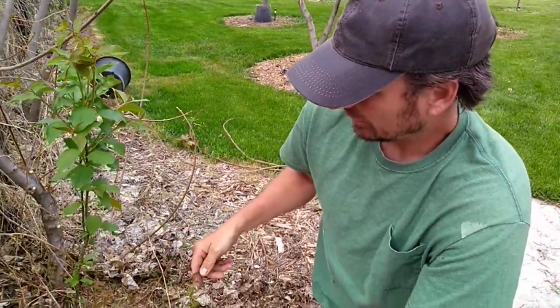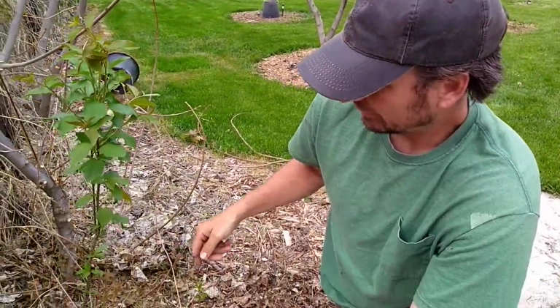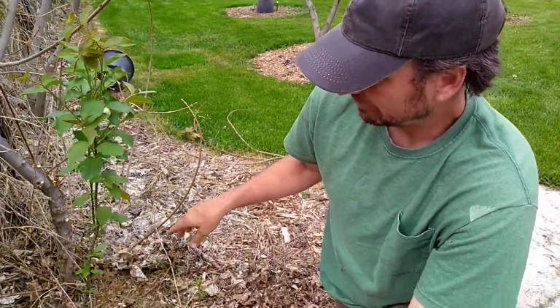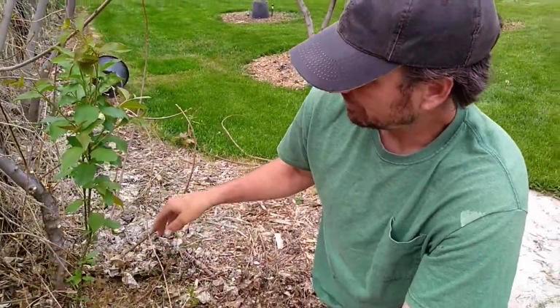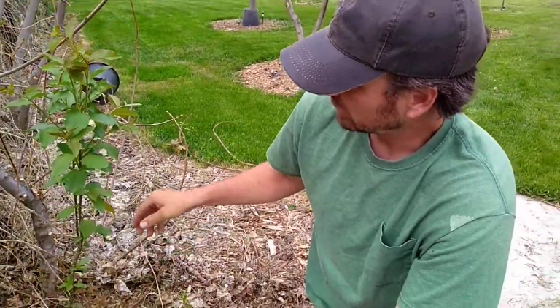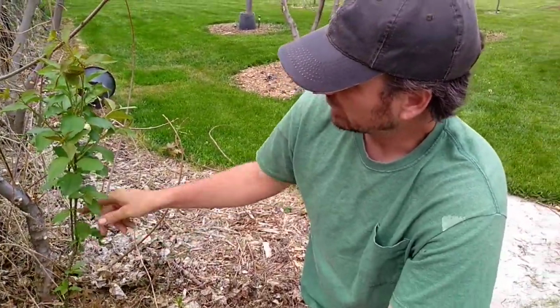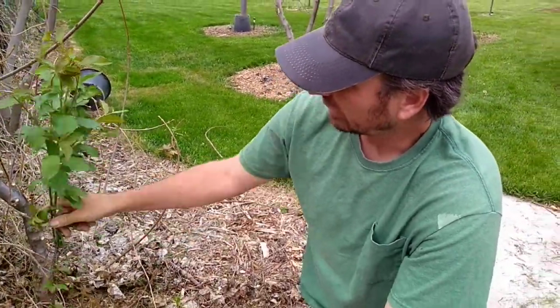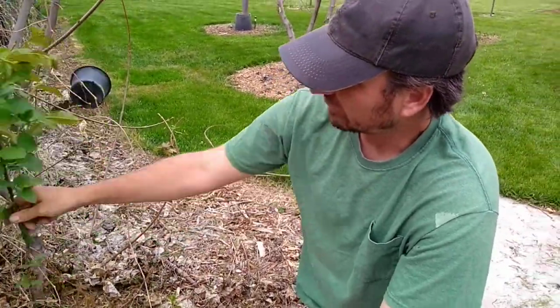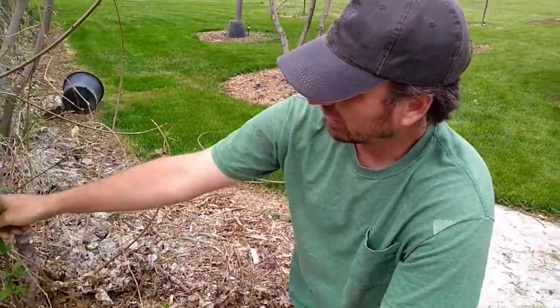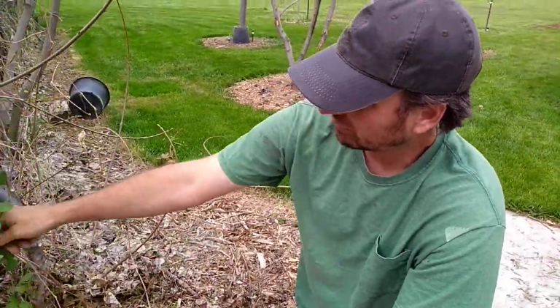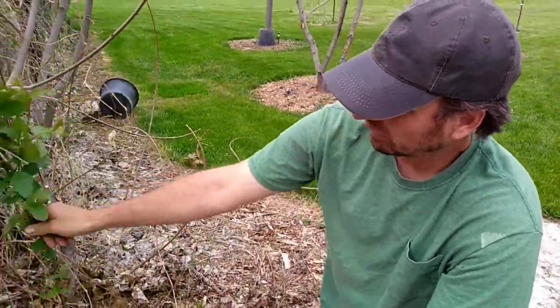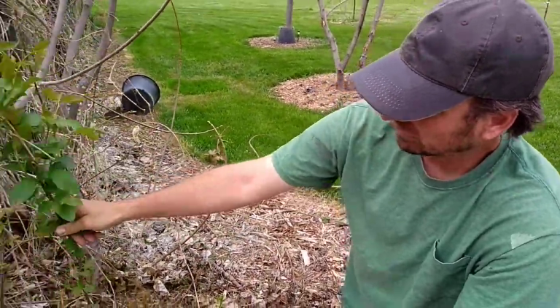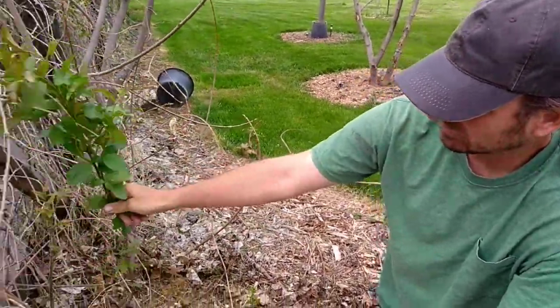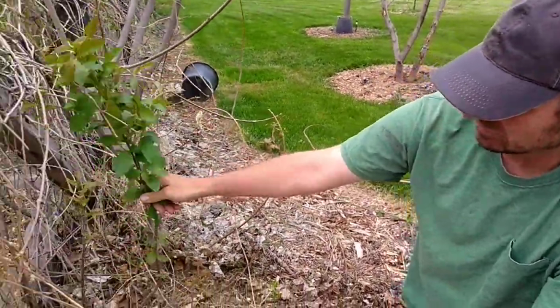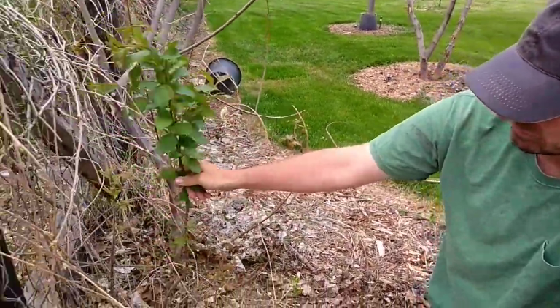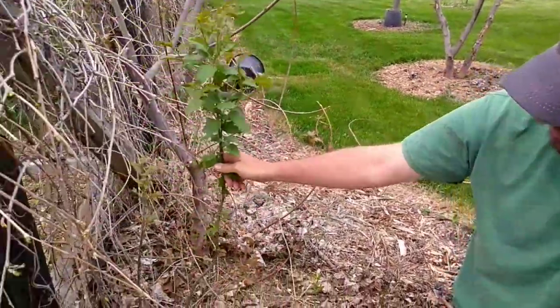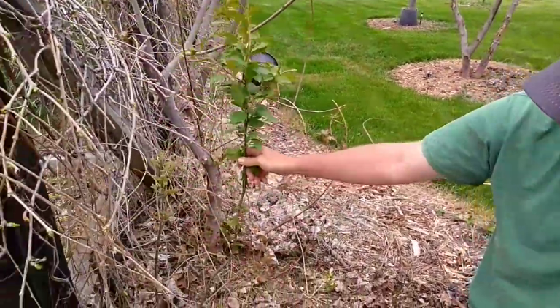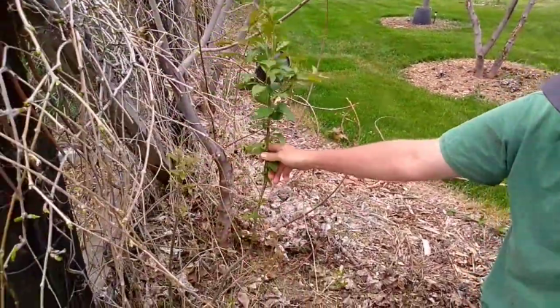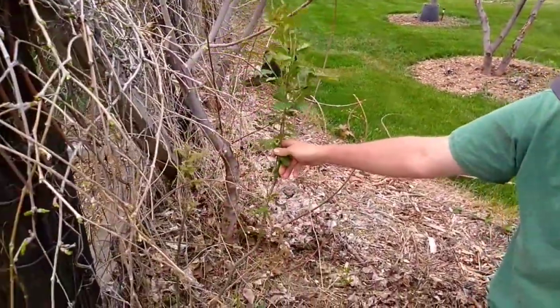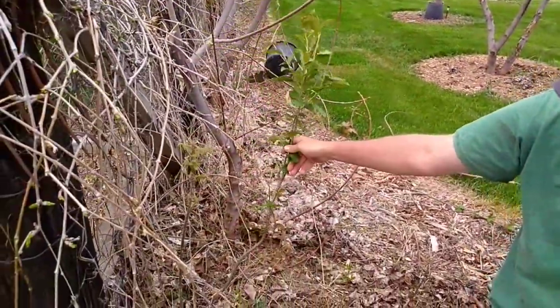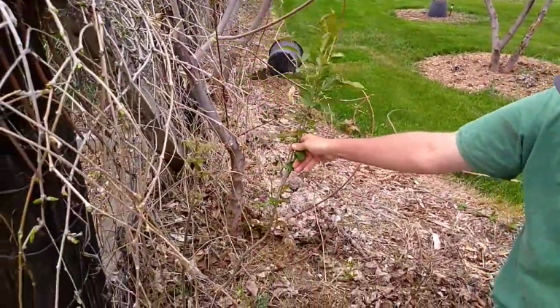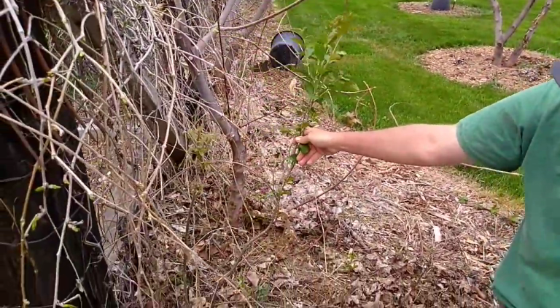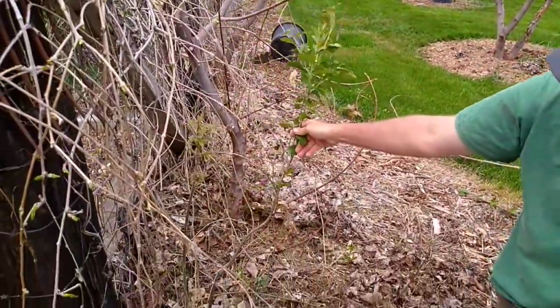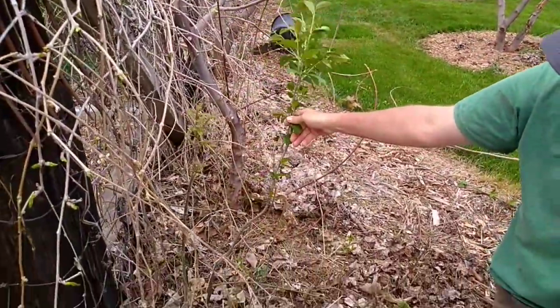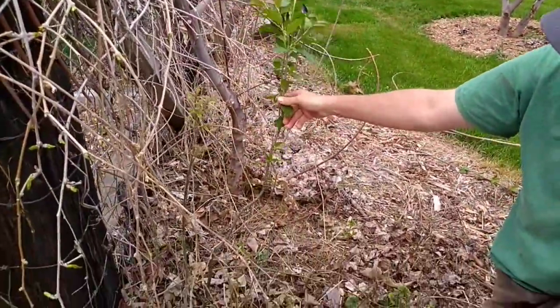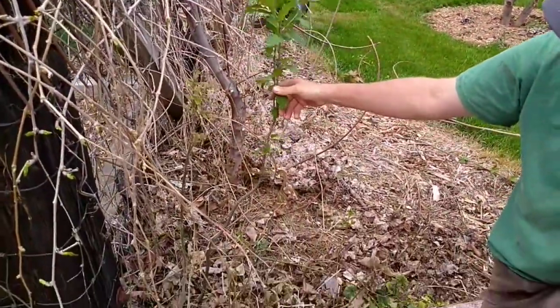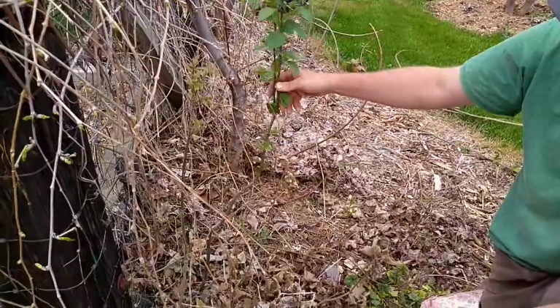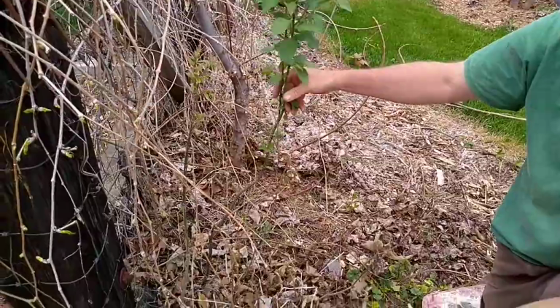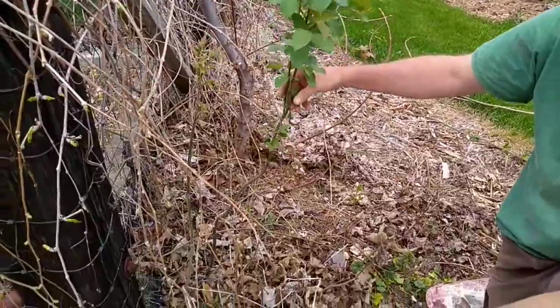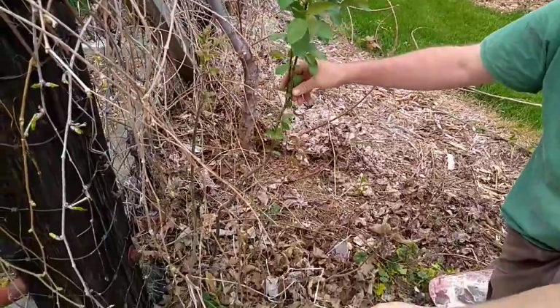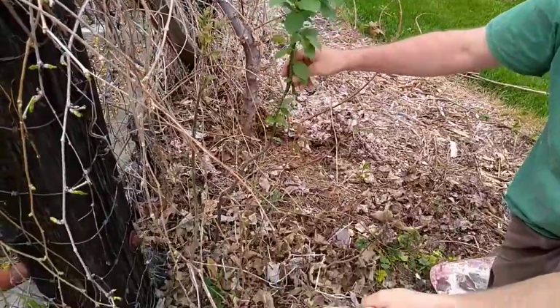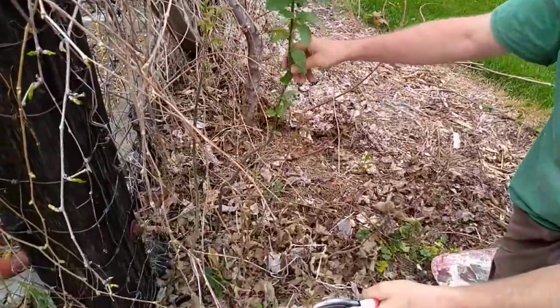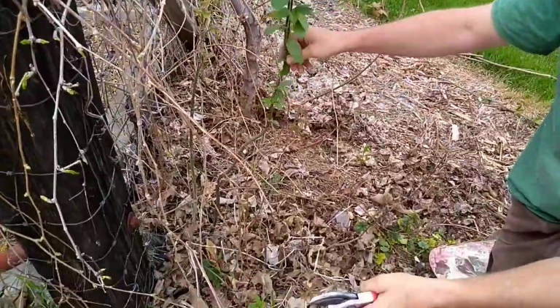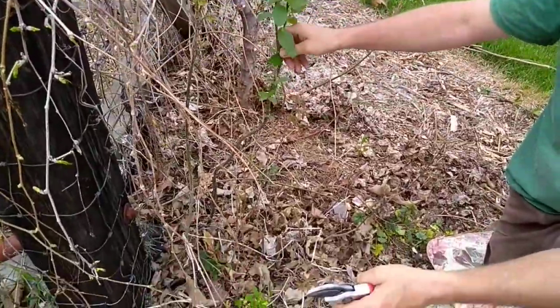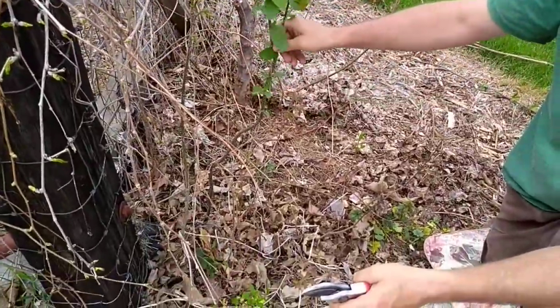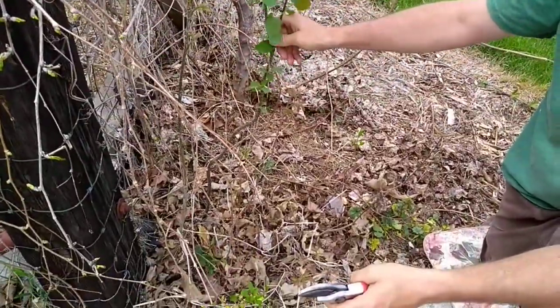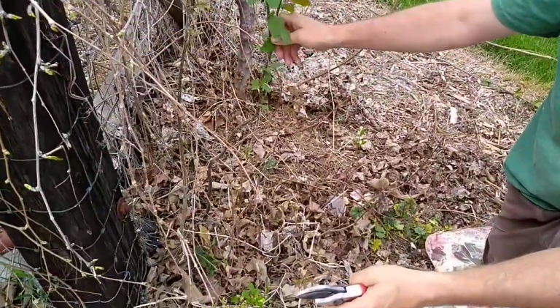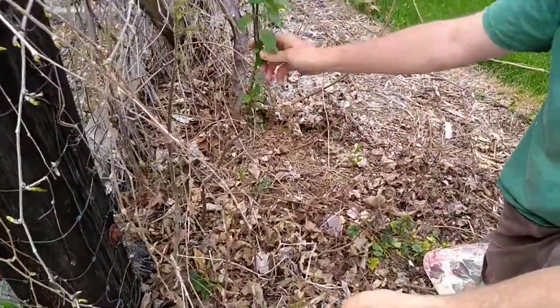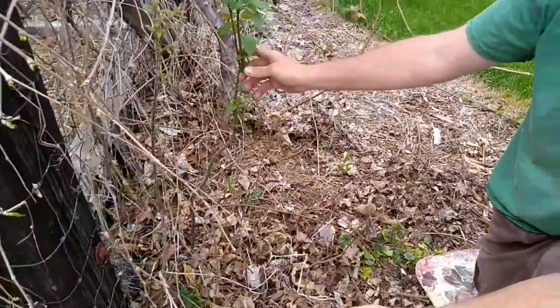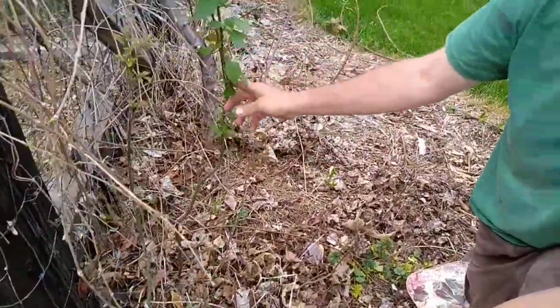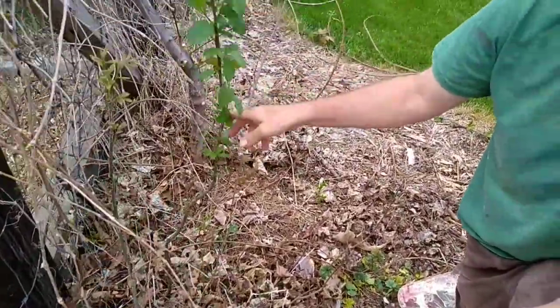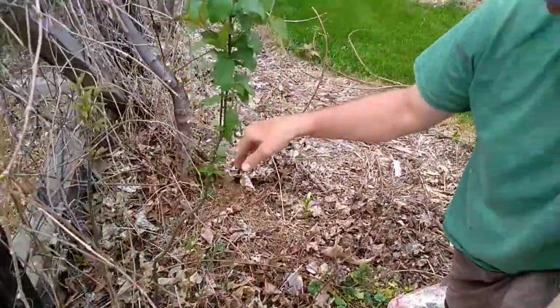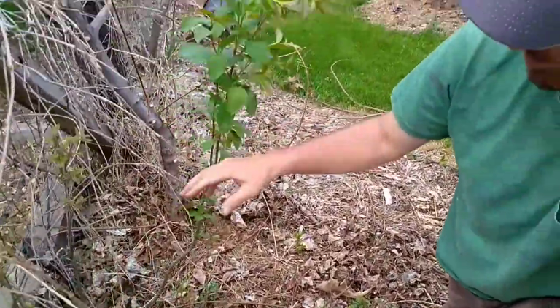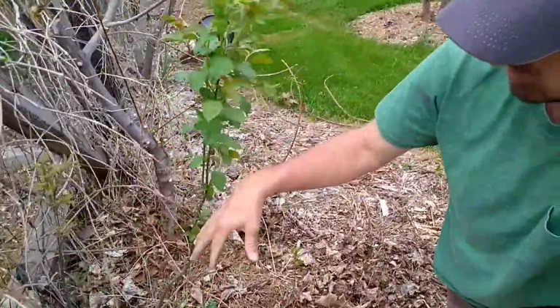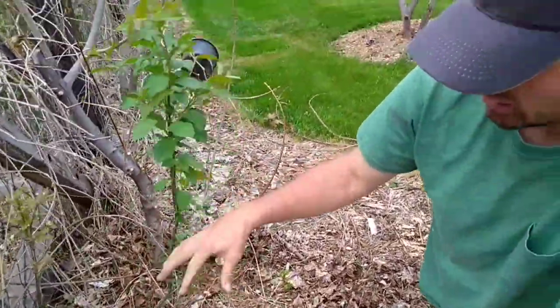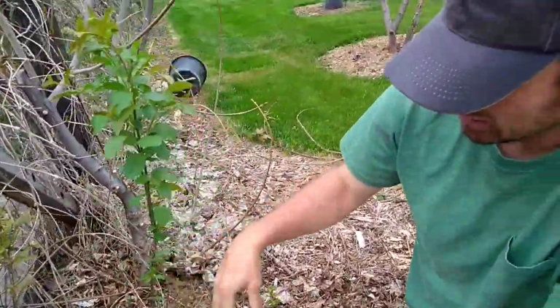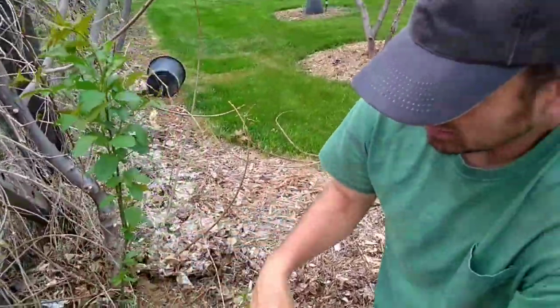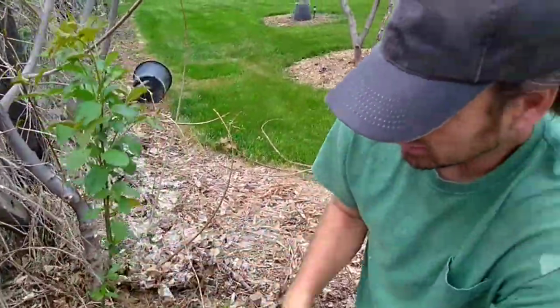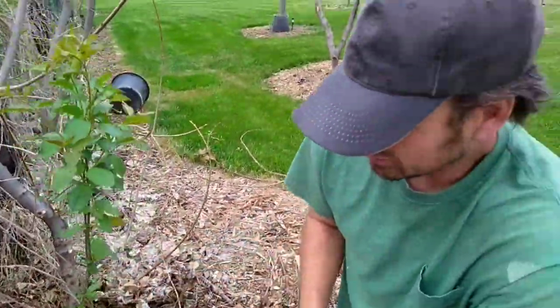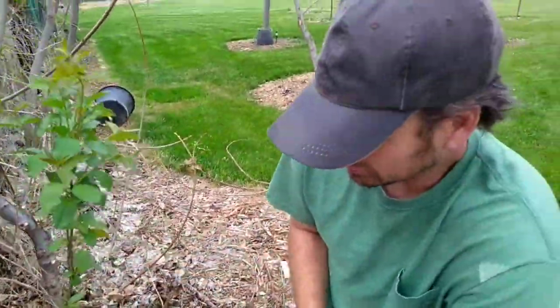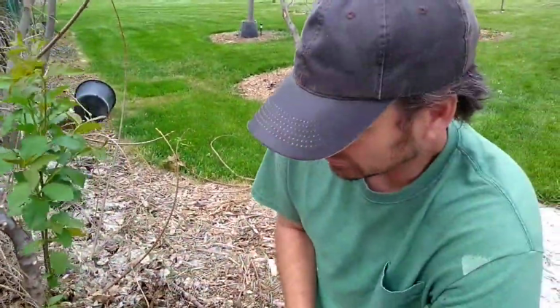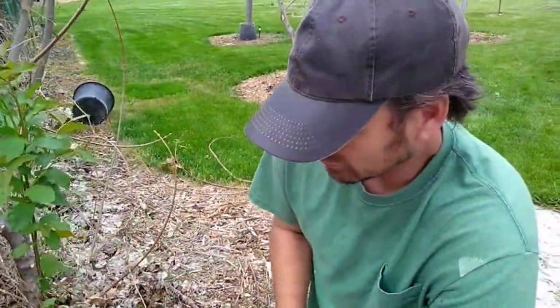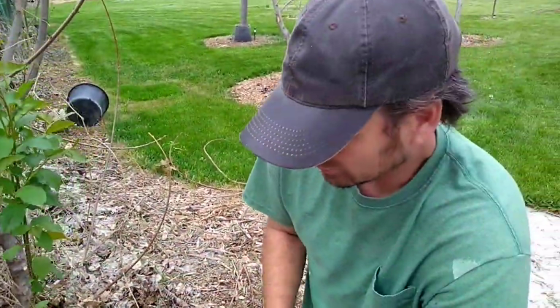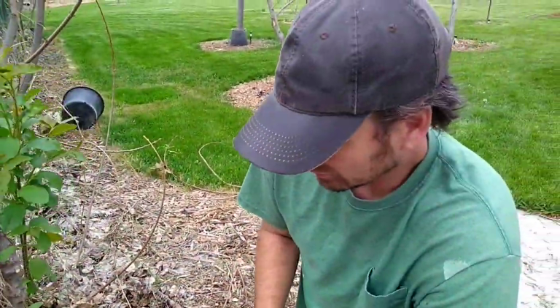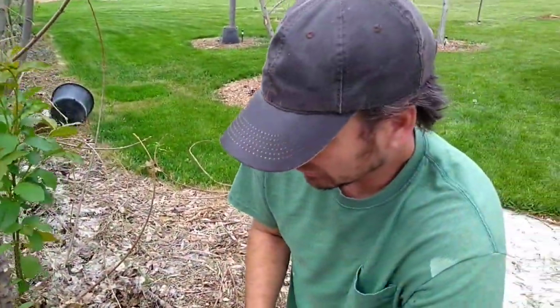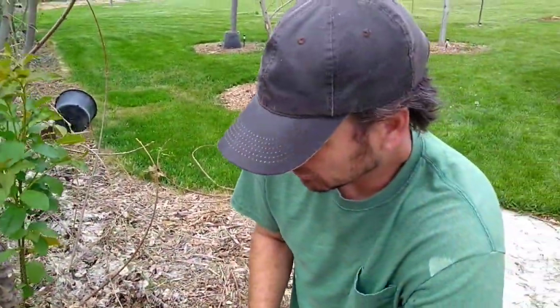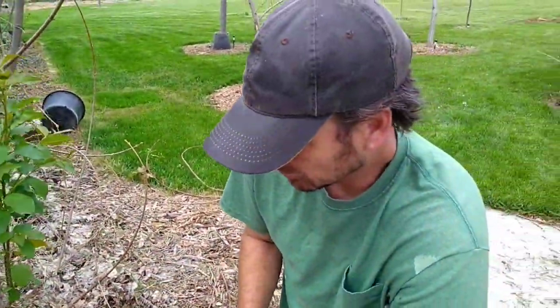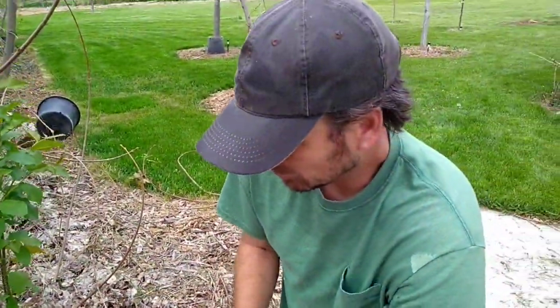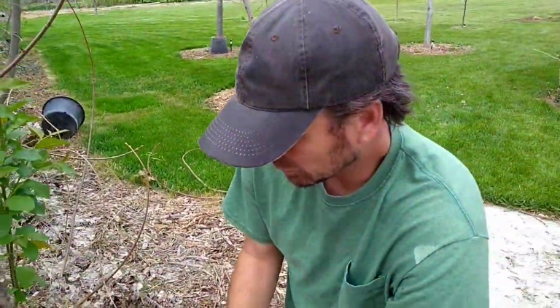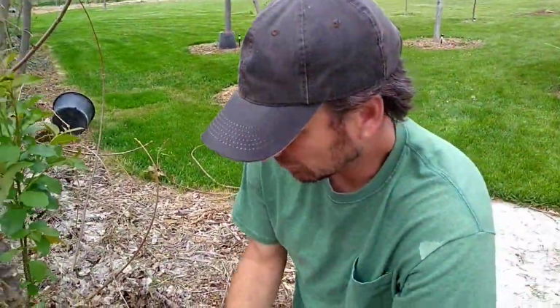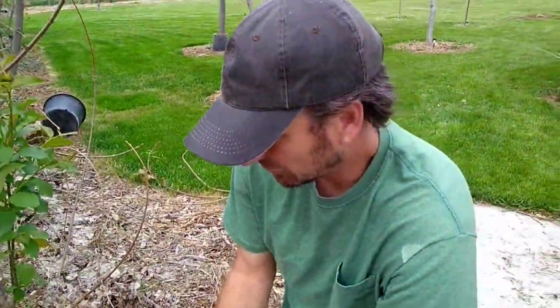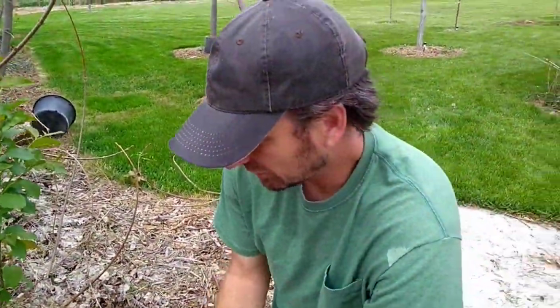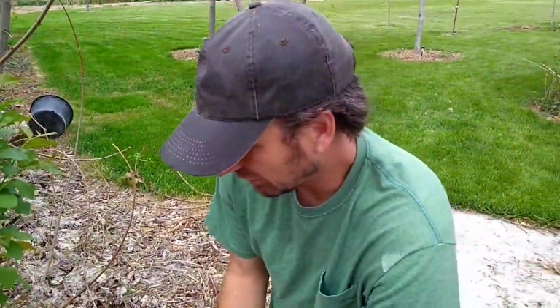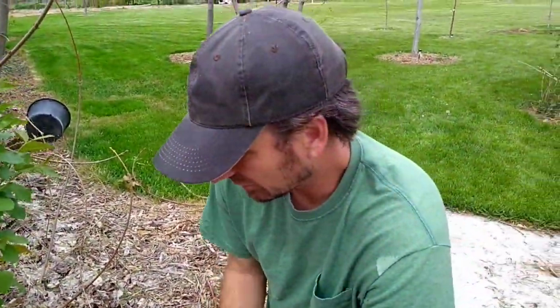Looks like I've got a volunteer chokecherry coming up here, which I don't mind. That kind of helps shade these and gives them something to compete against.